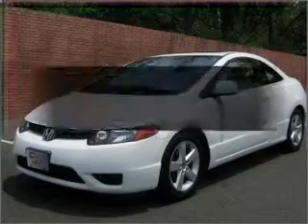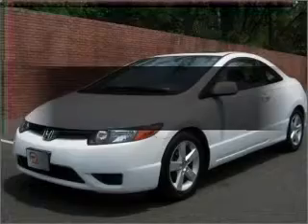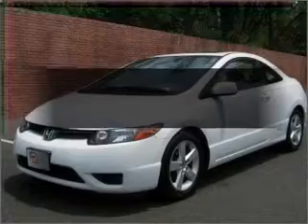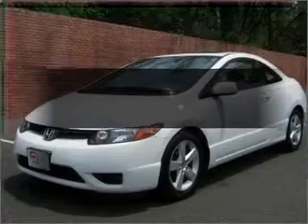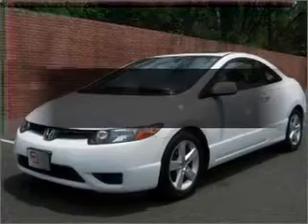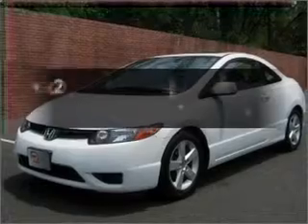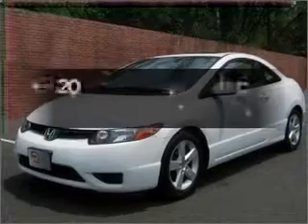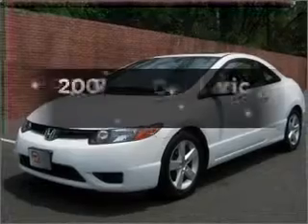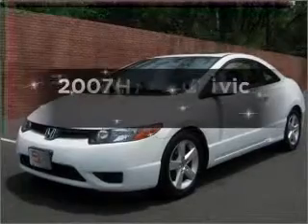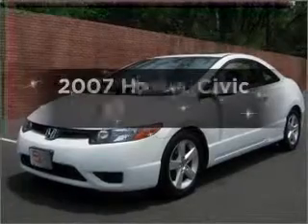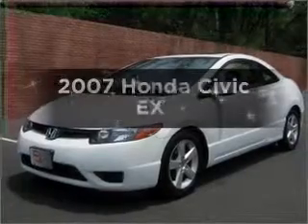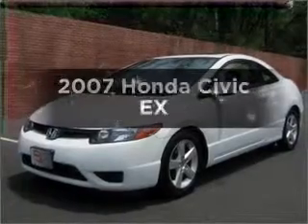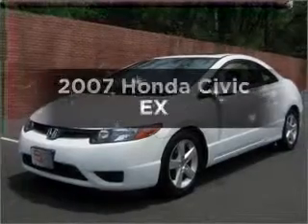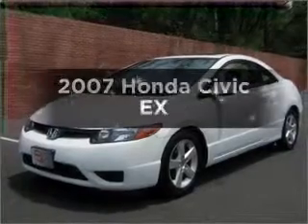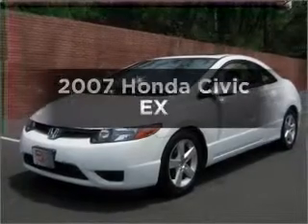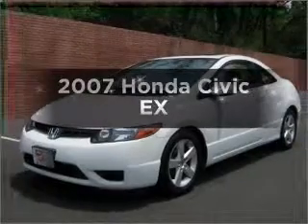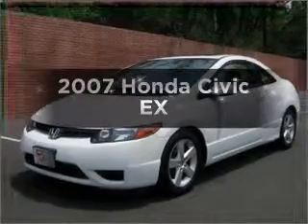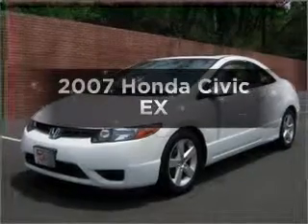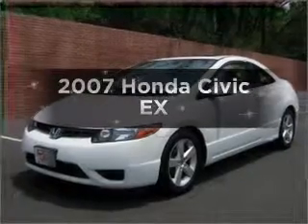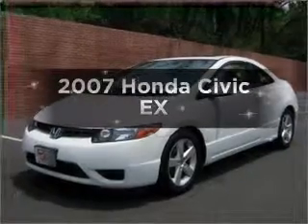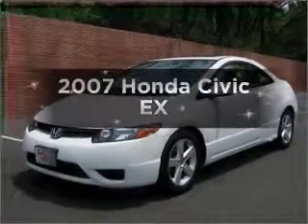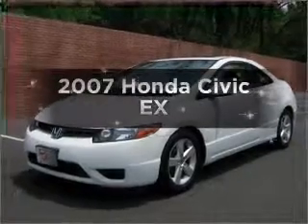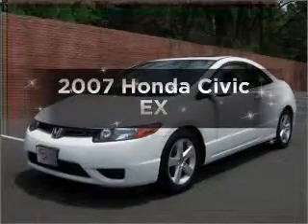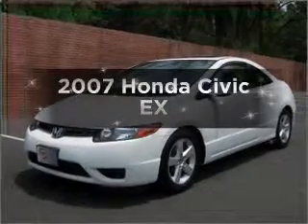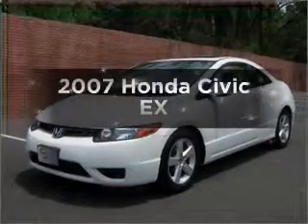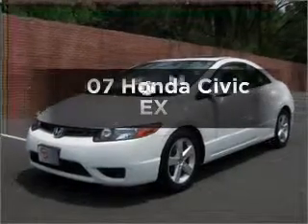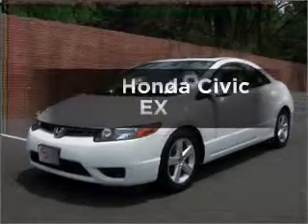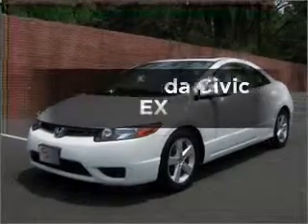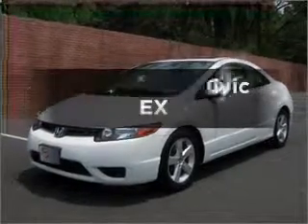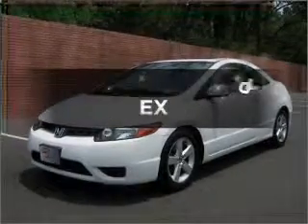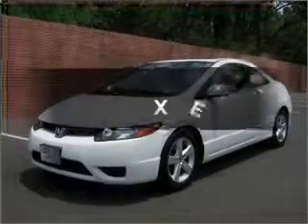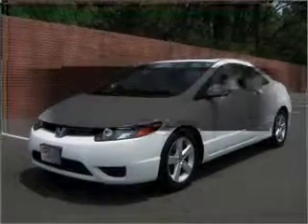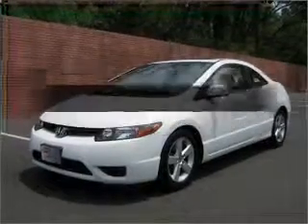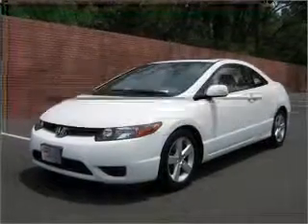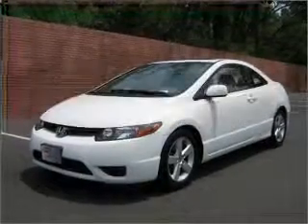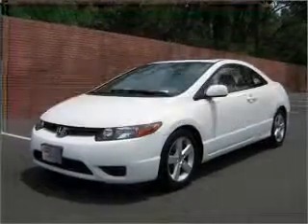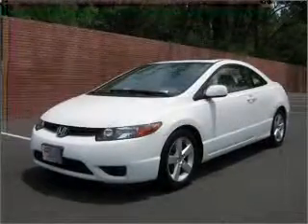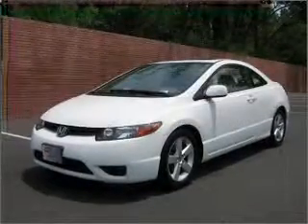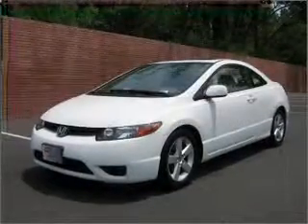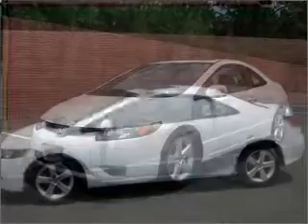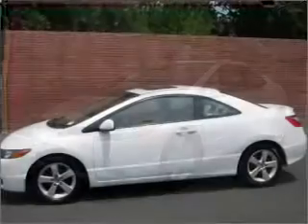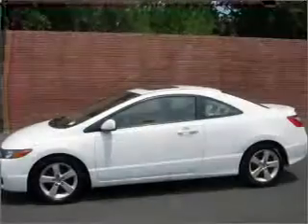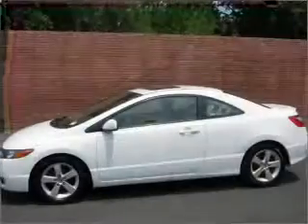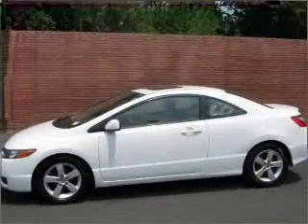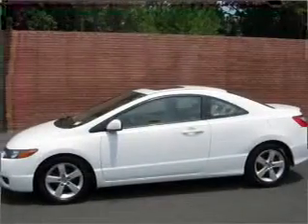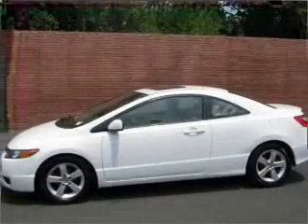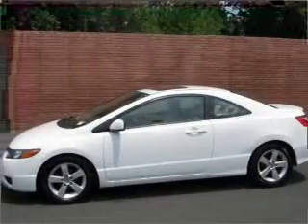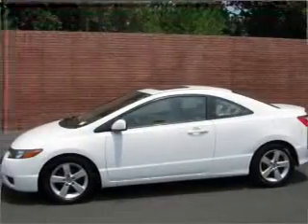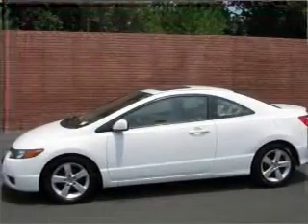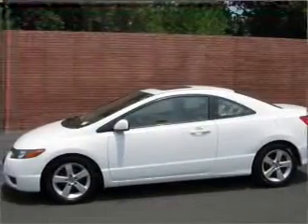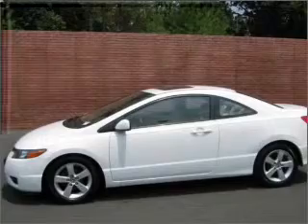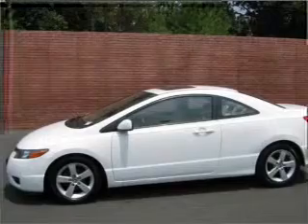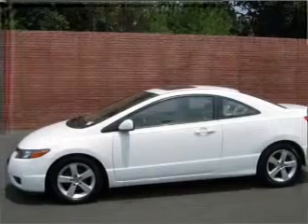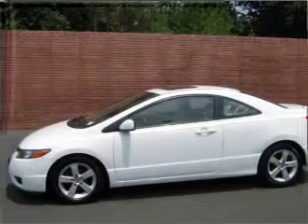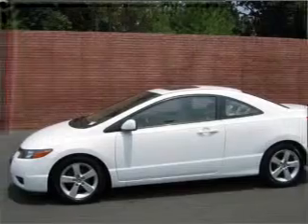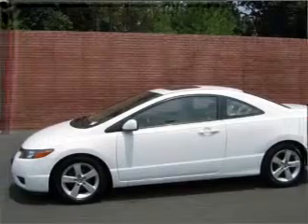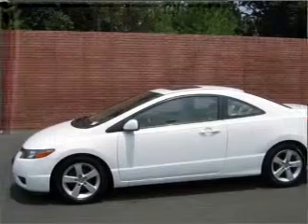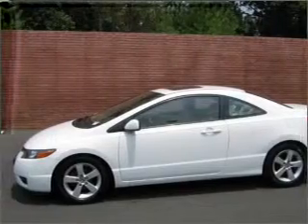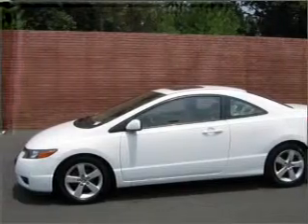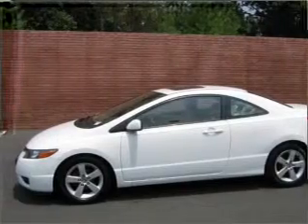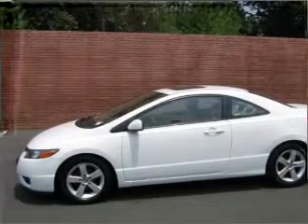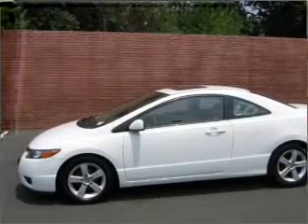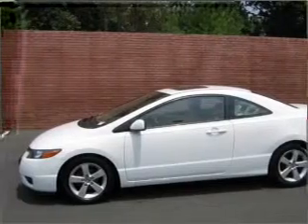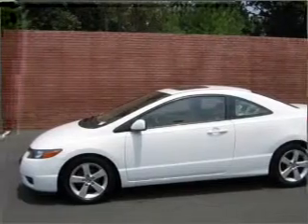Imagine yourself in this 2007 Honda Civic. If you're looking for a first-rate auto, this one could be yours today.